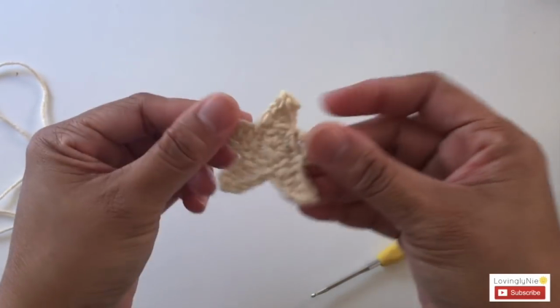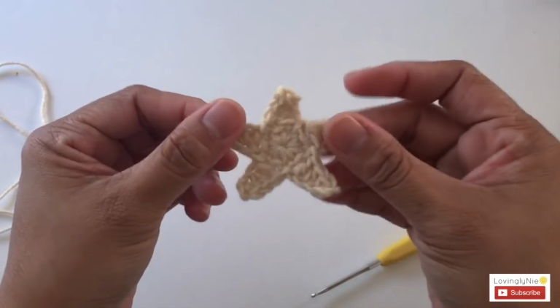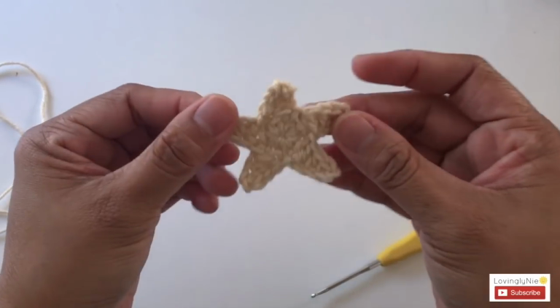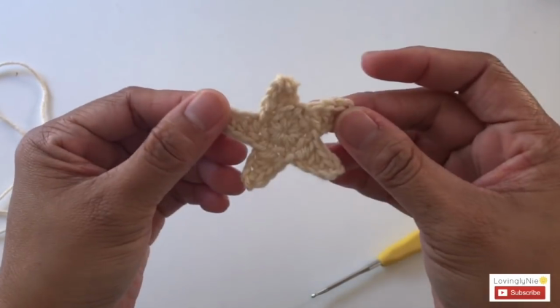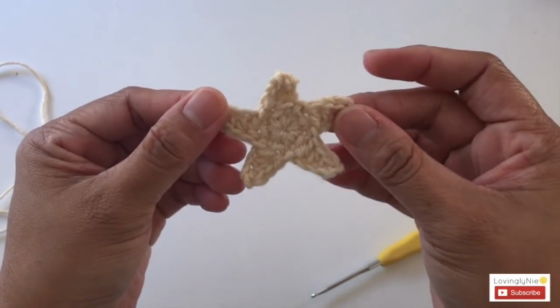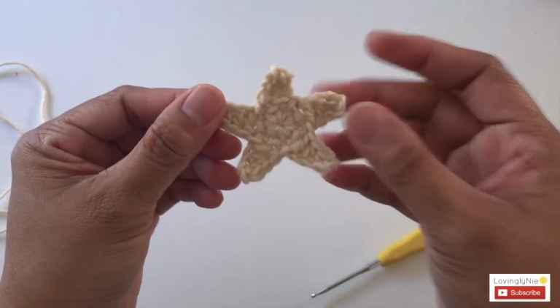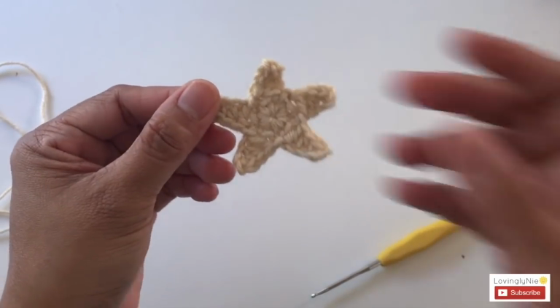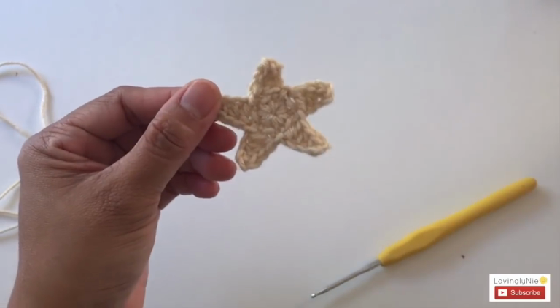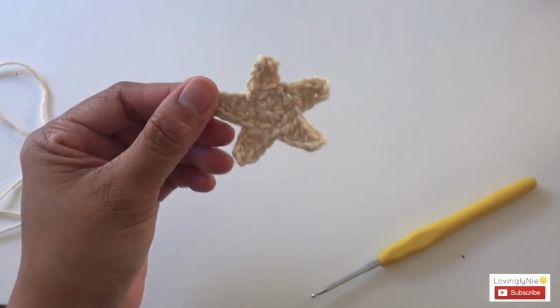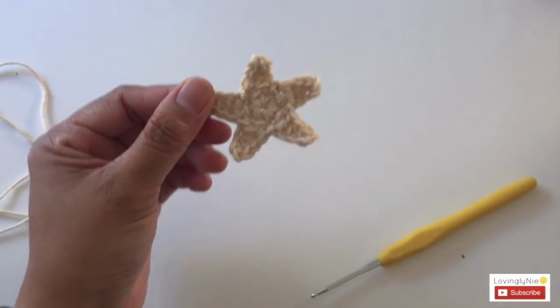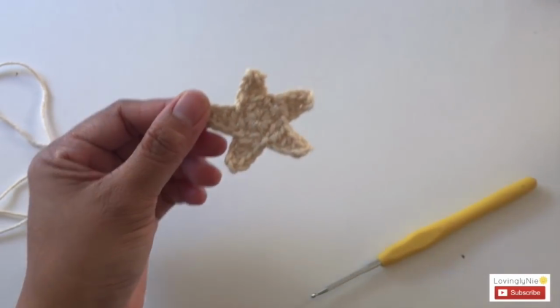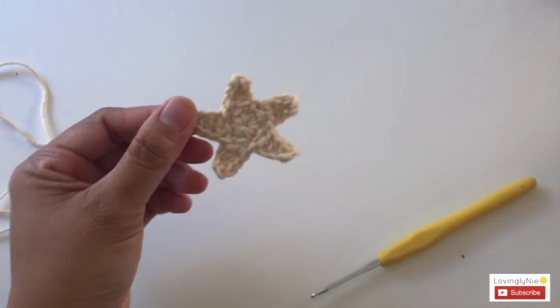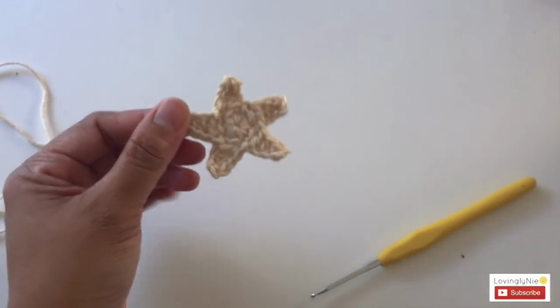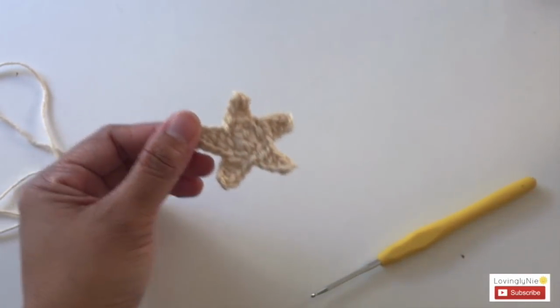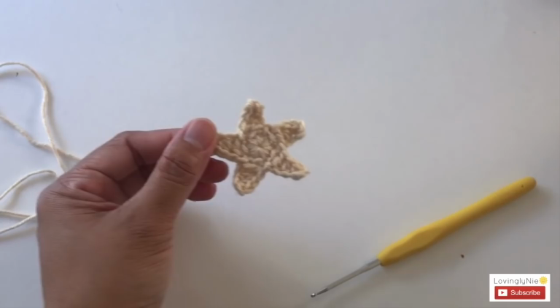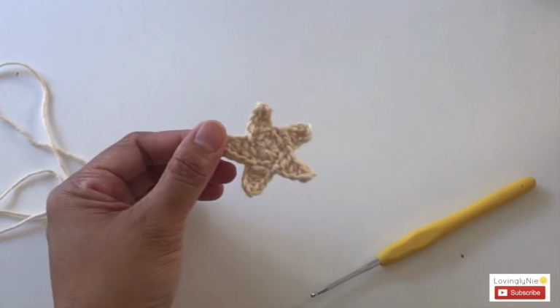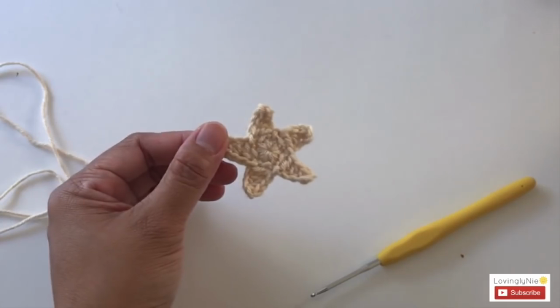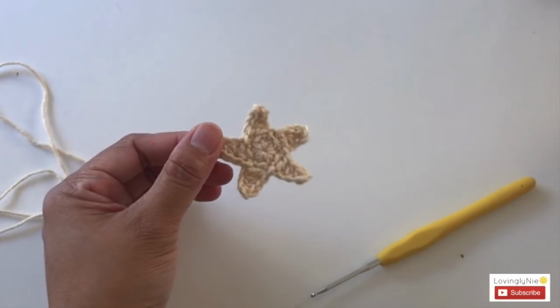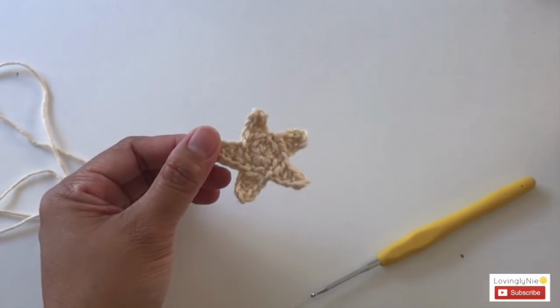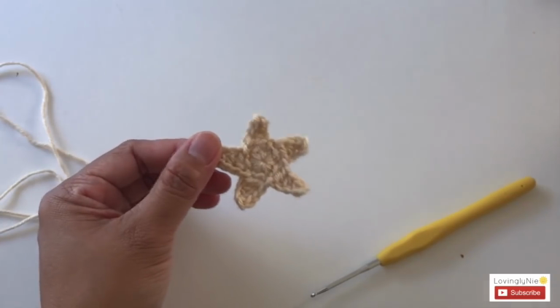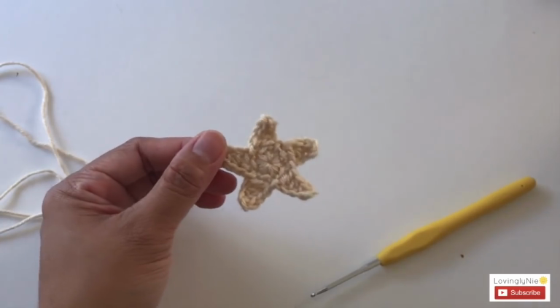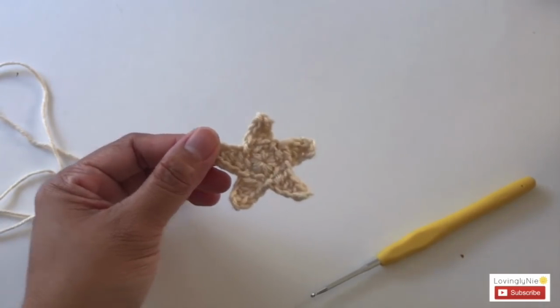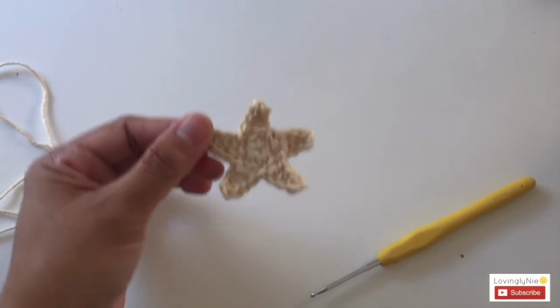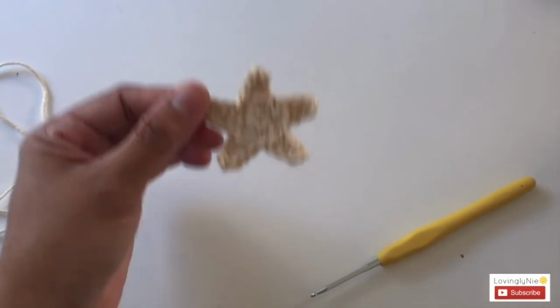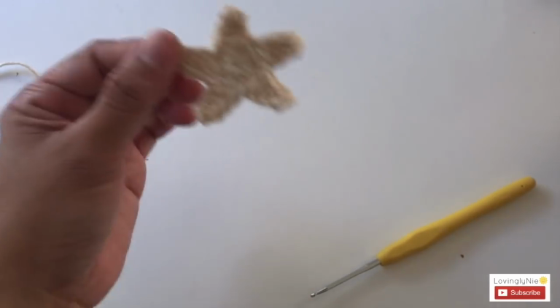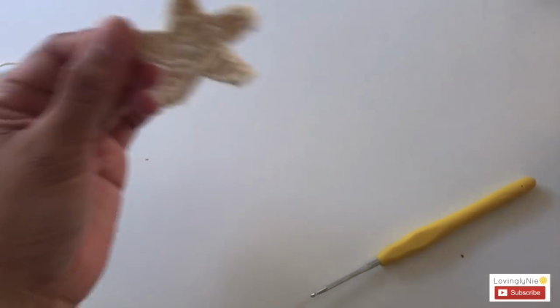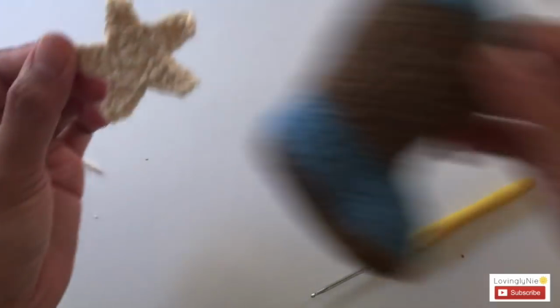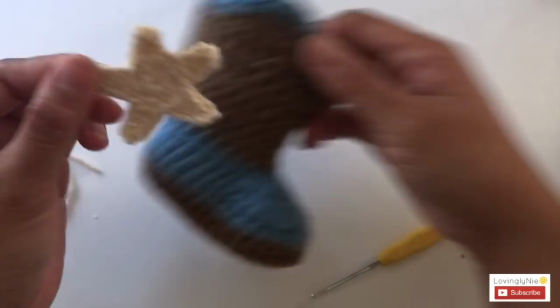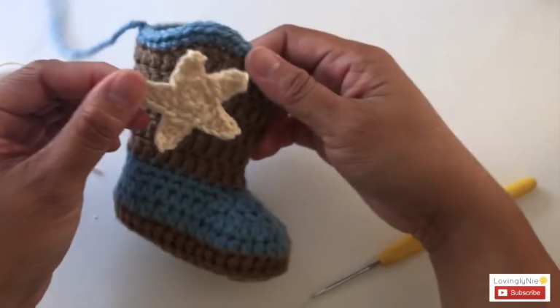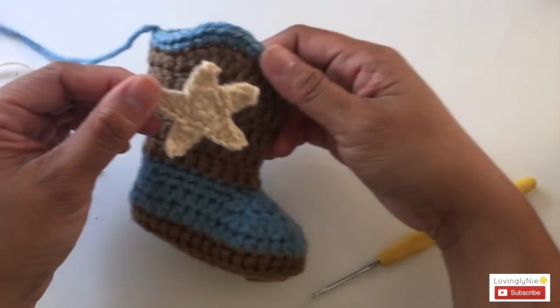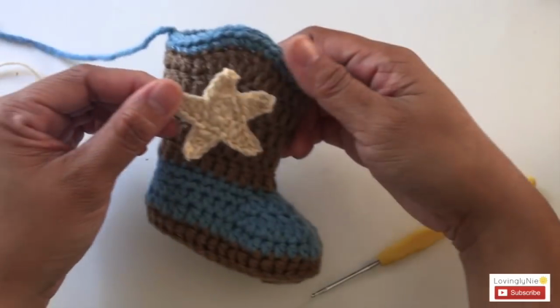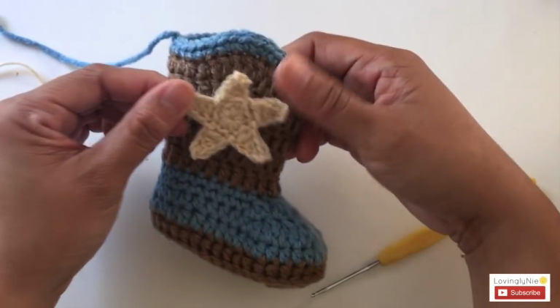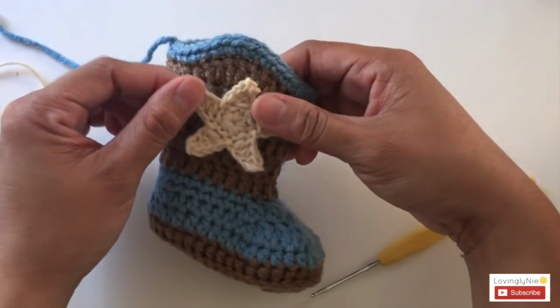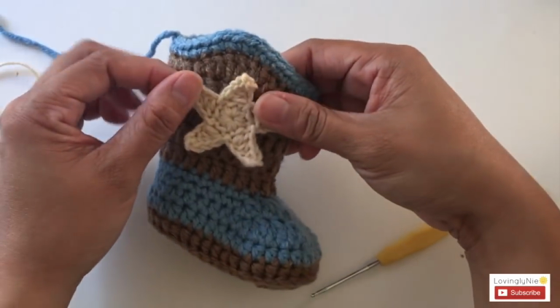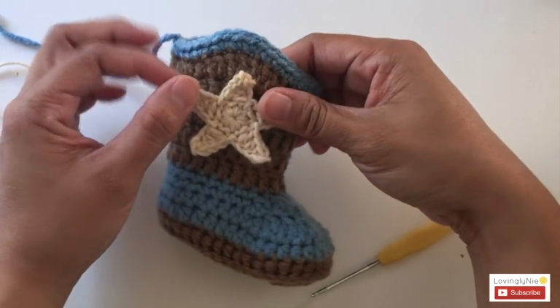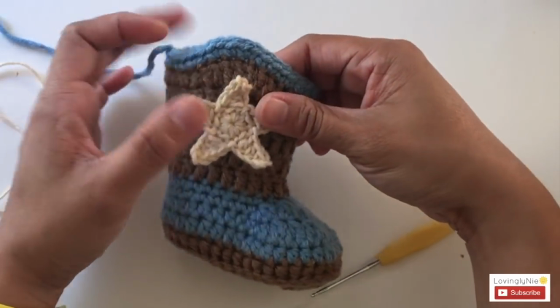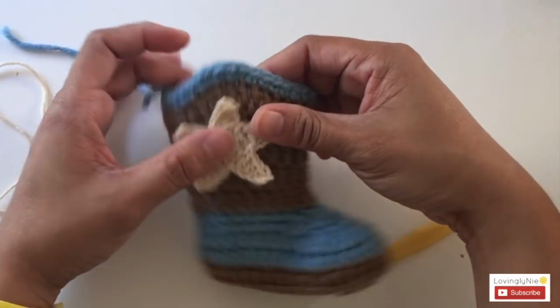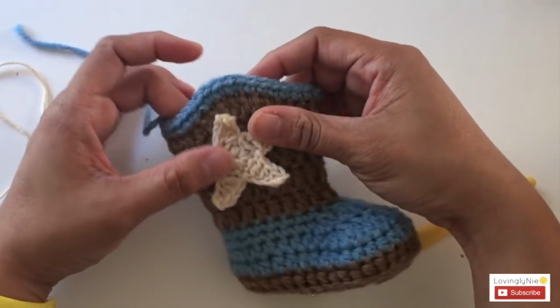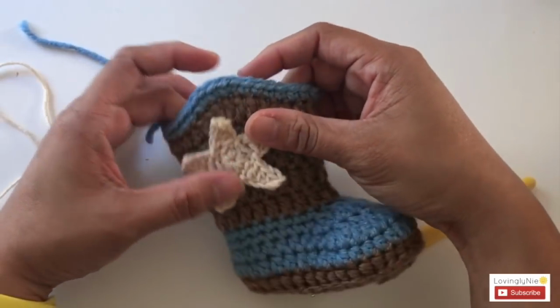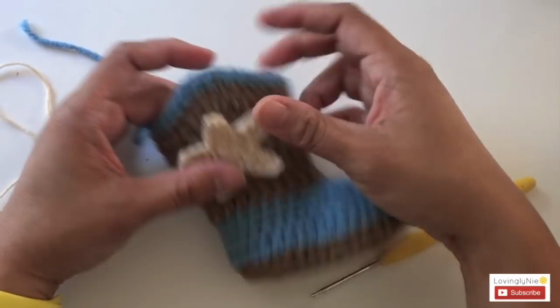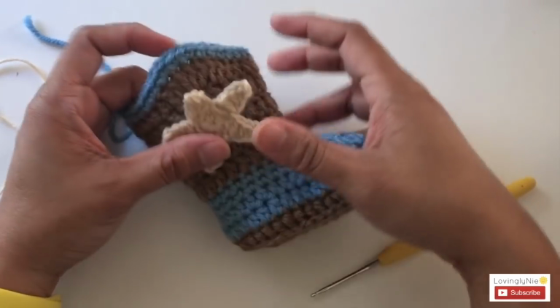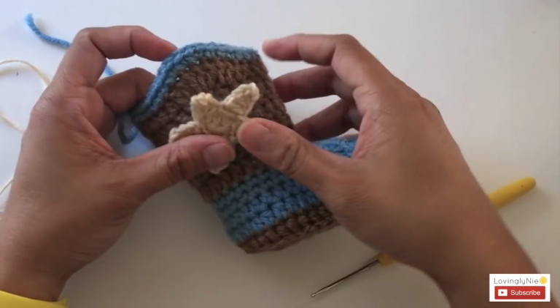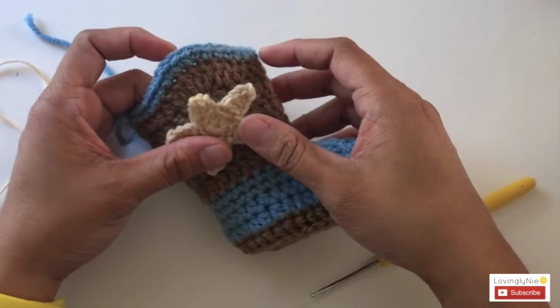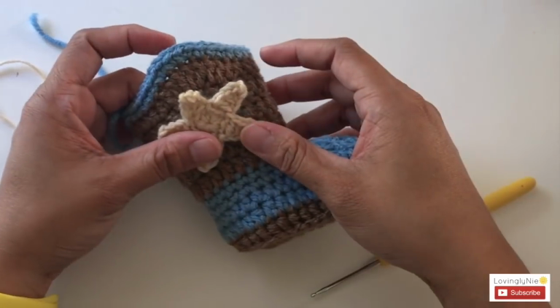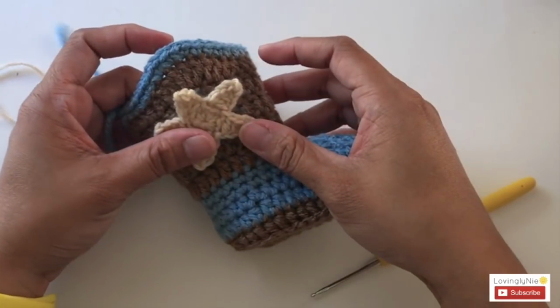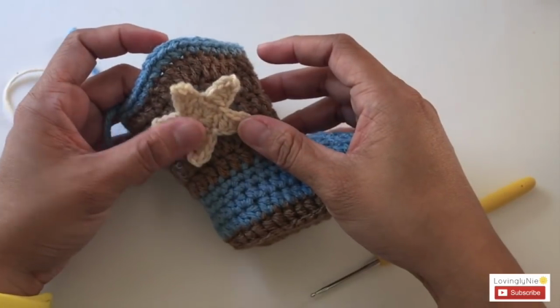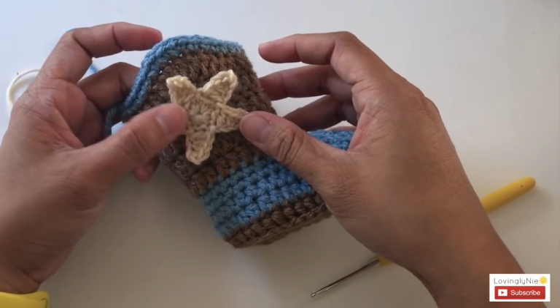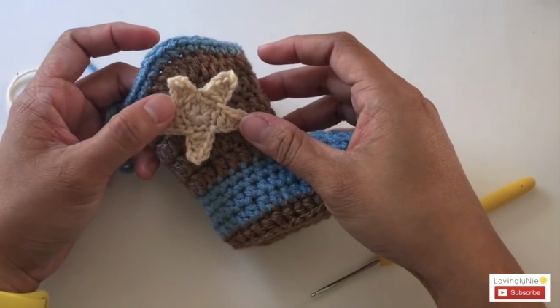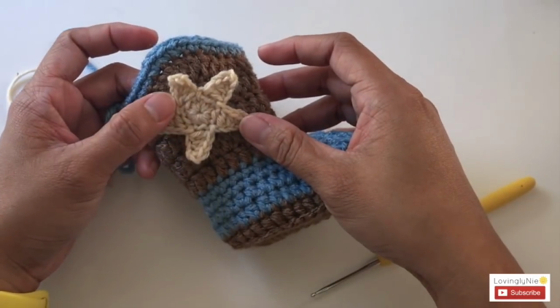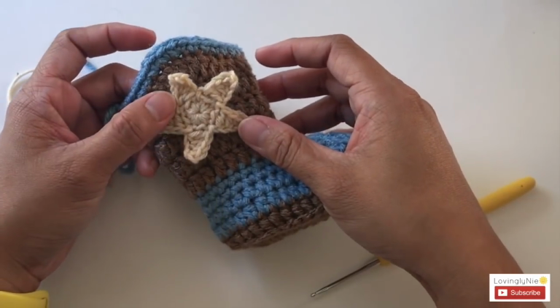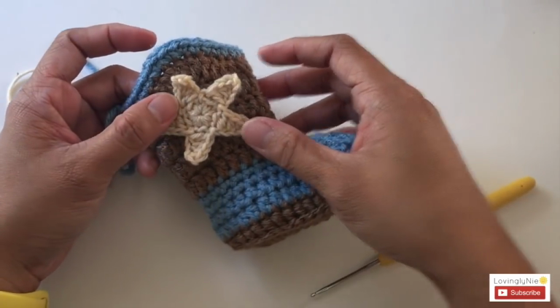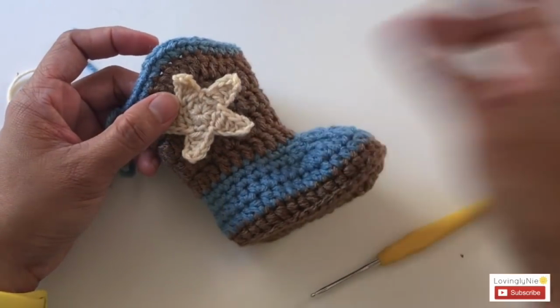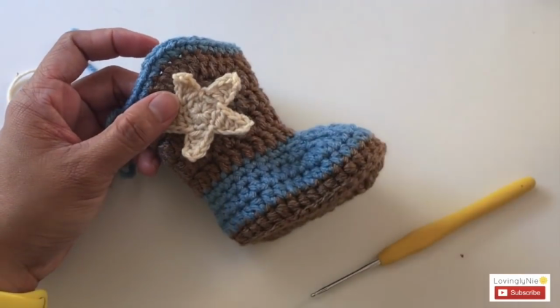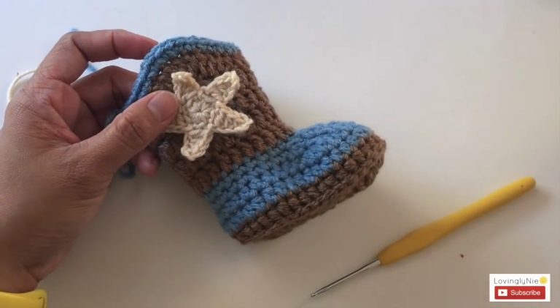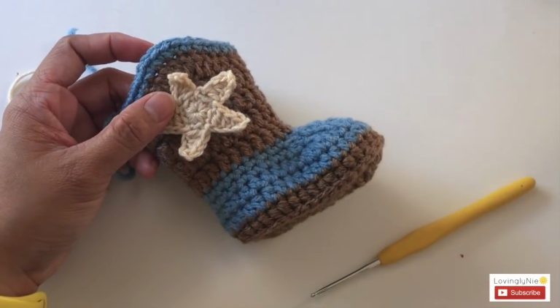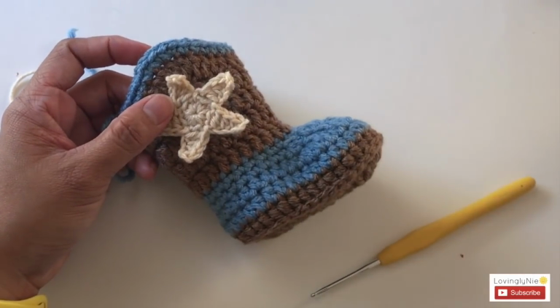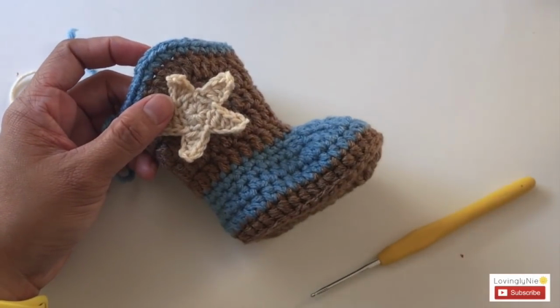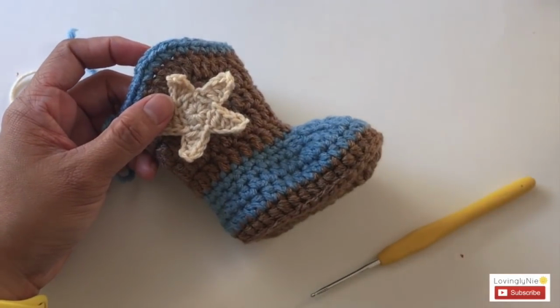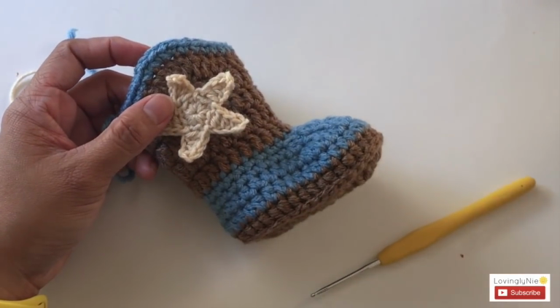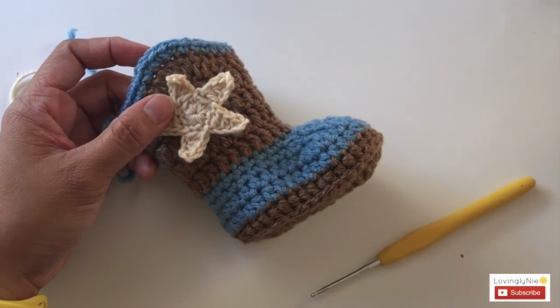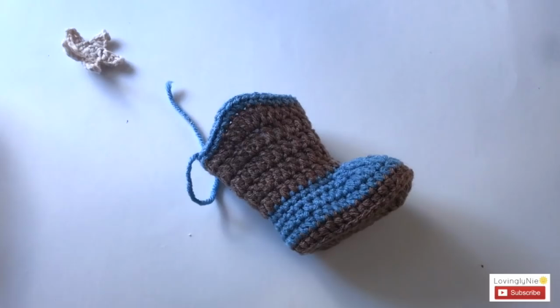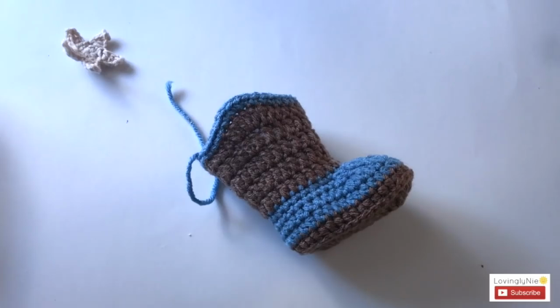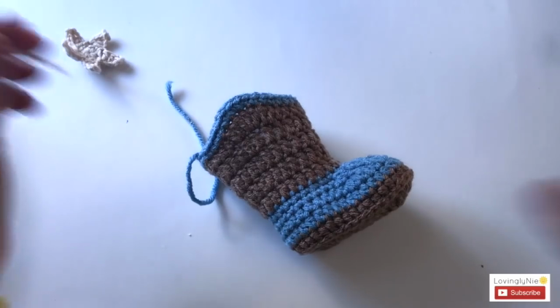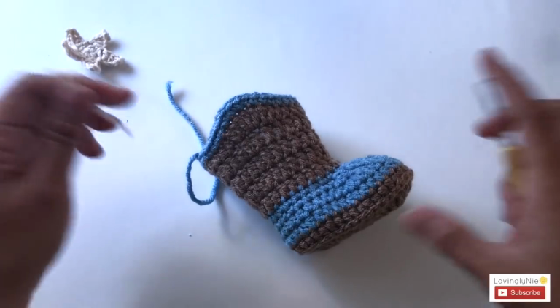Done with the fifth triangle — slip stitch, chain 1, and cut the yarn. Here's the star, and we're going to attach it to the boot right here. Let me show you how to make the ring.